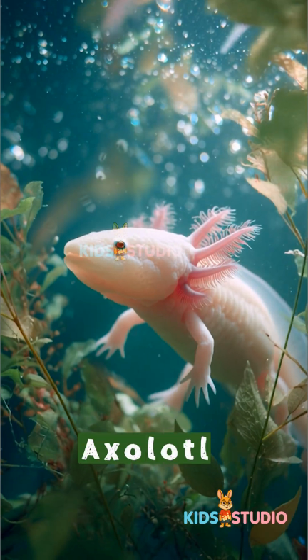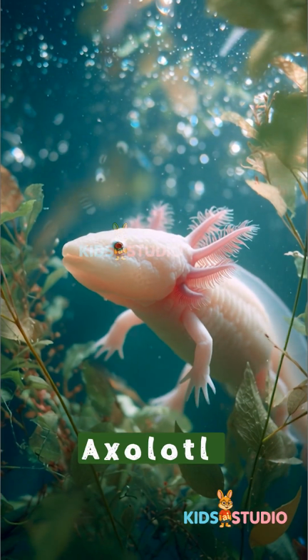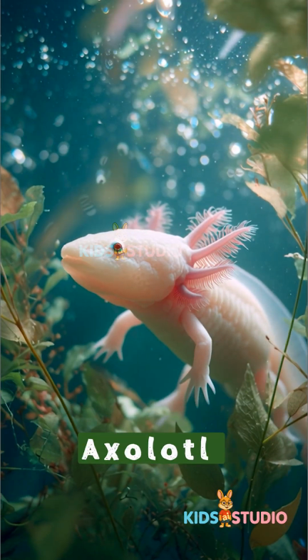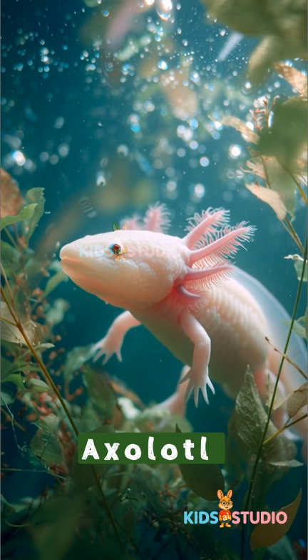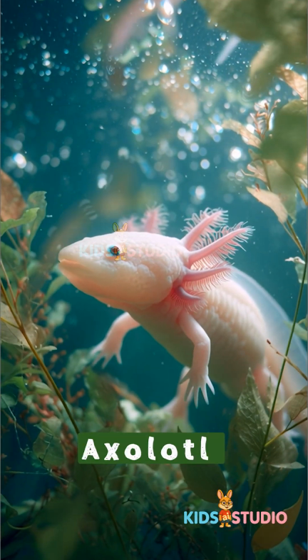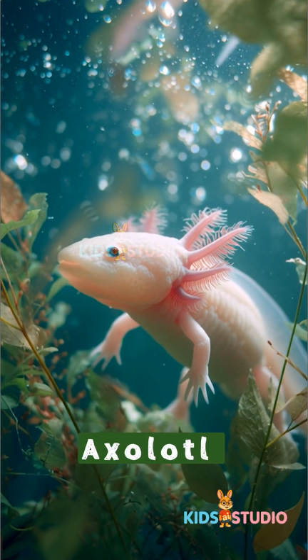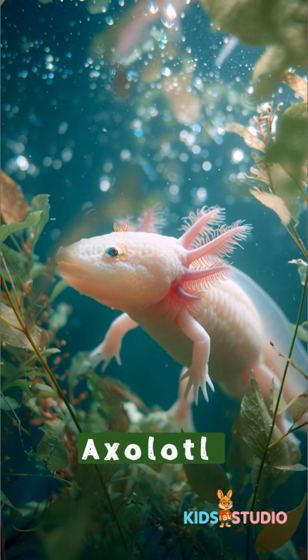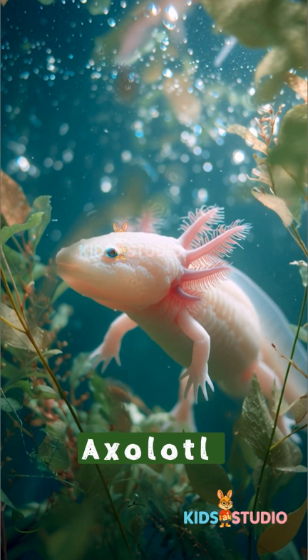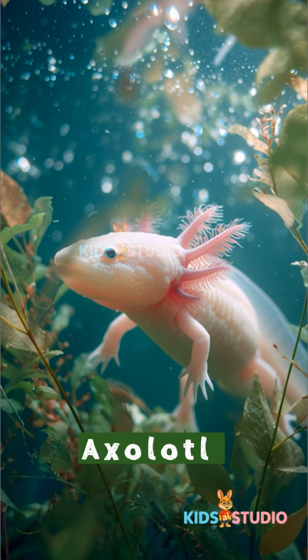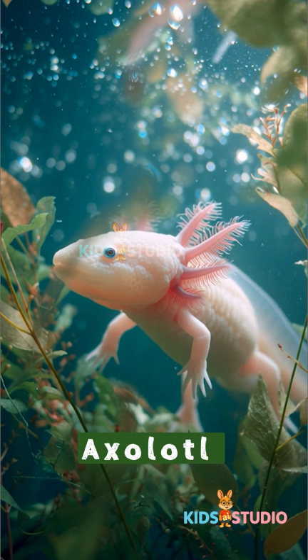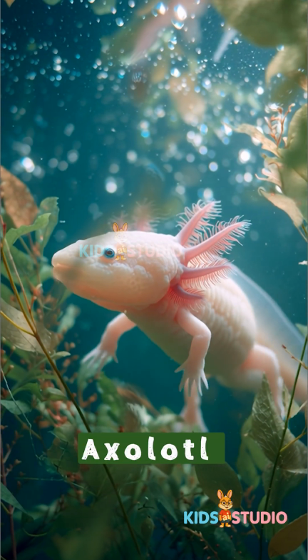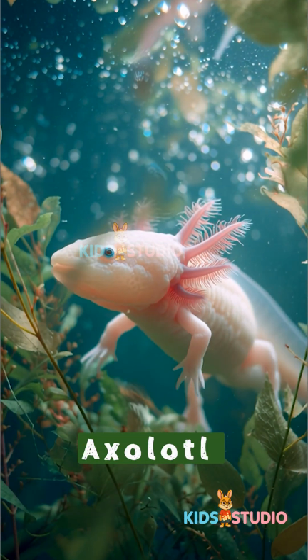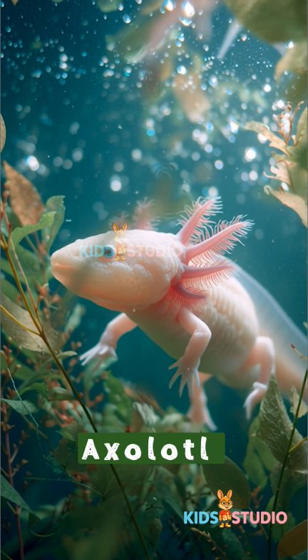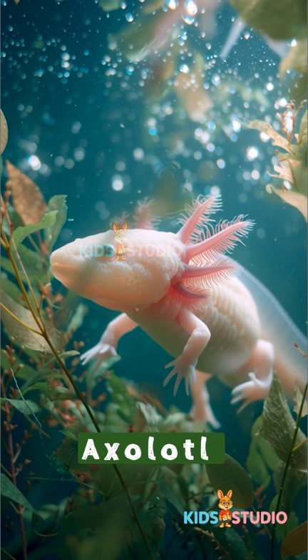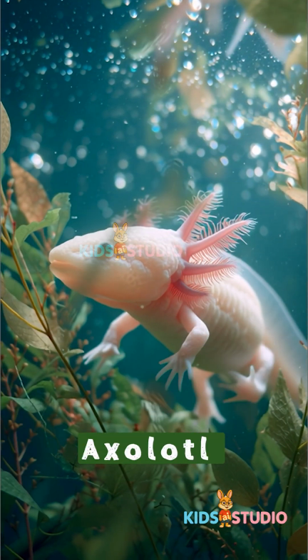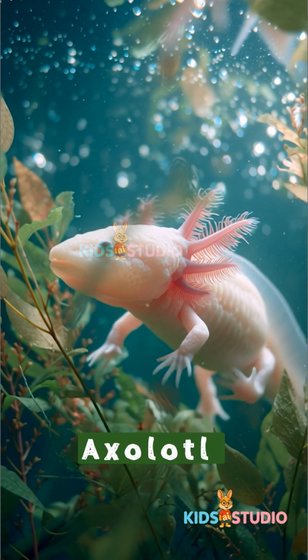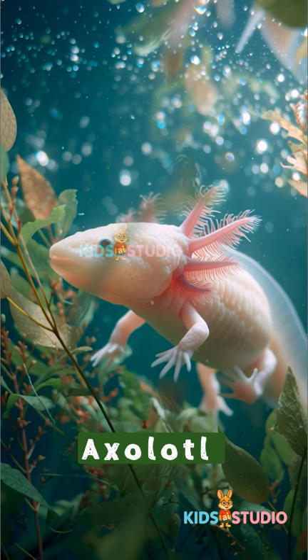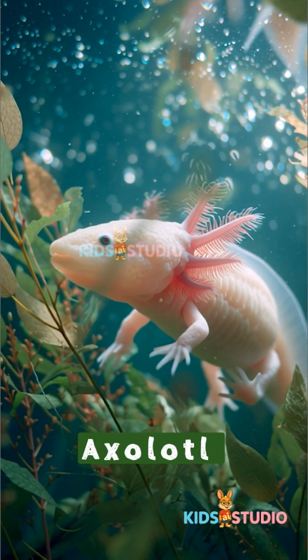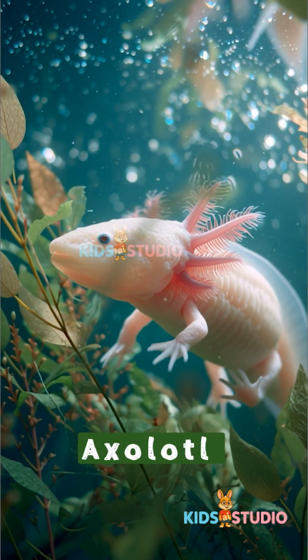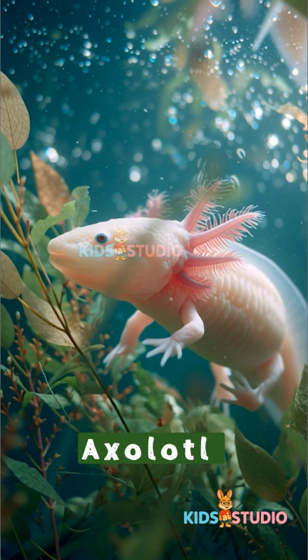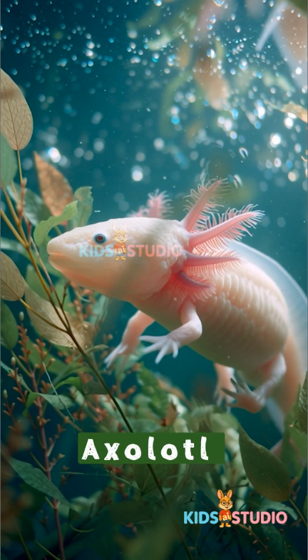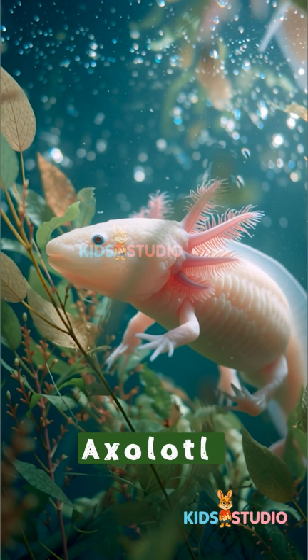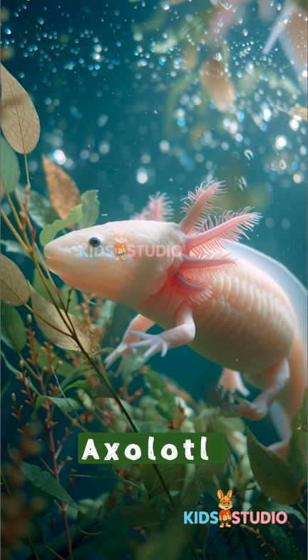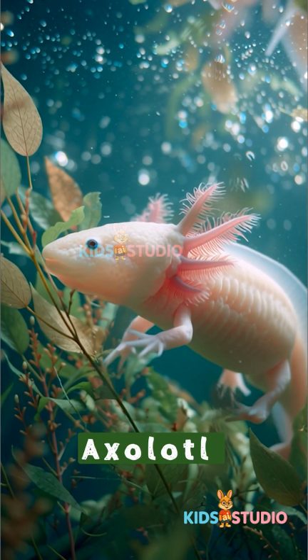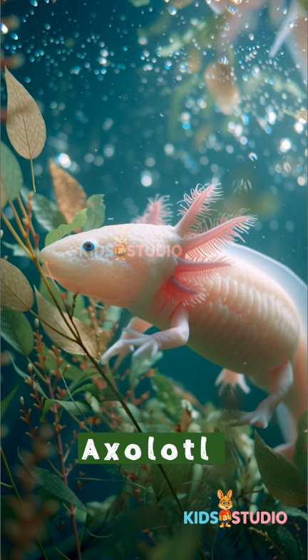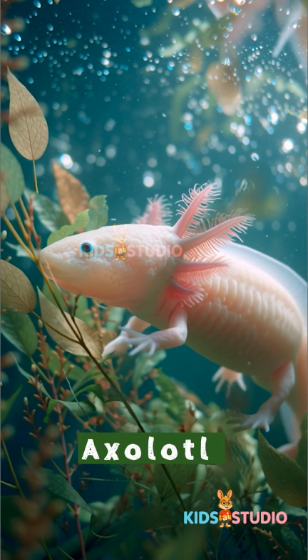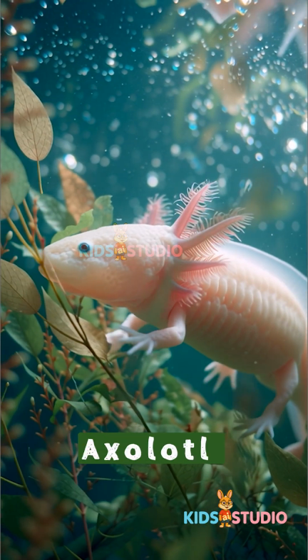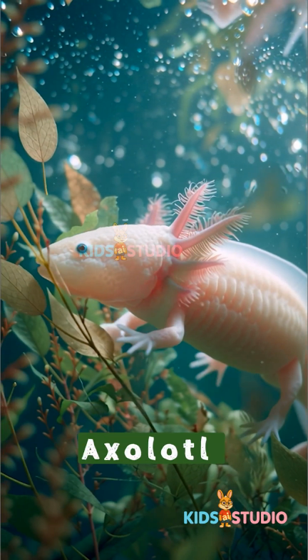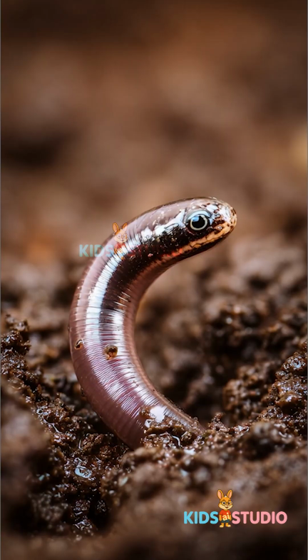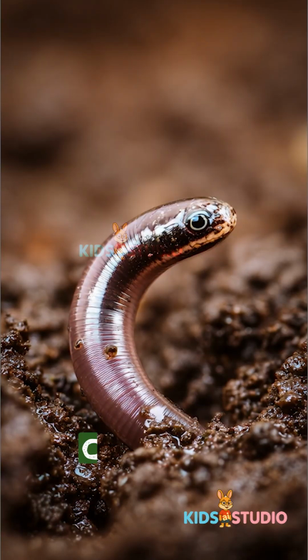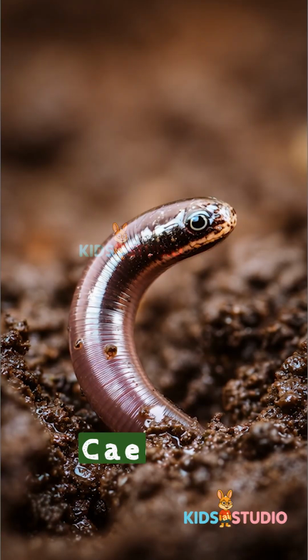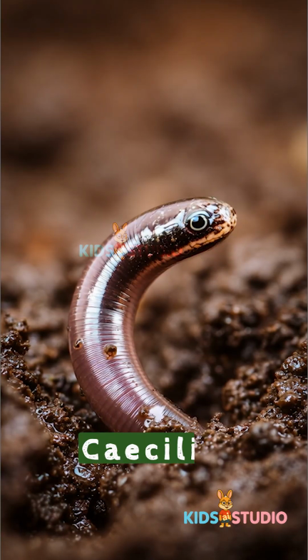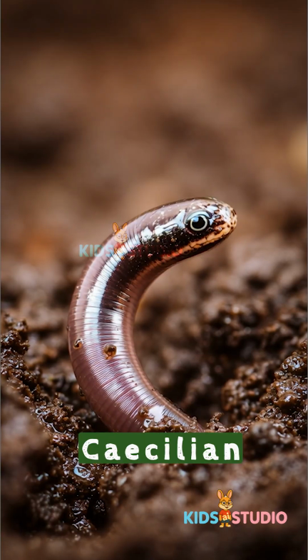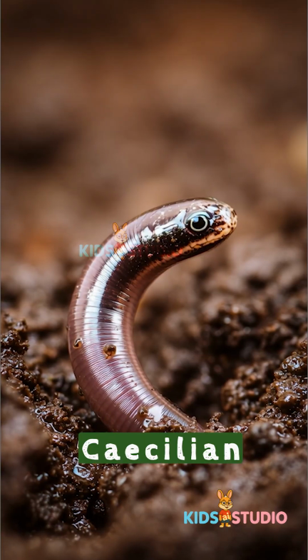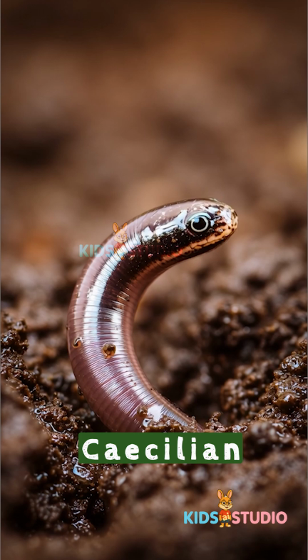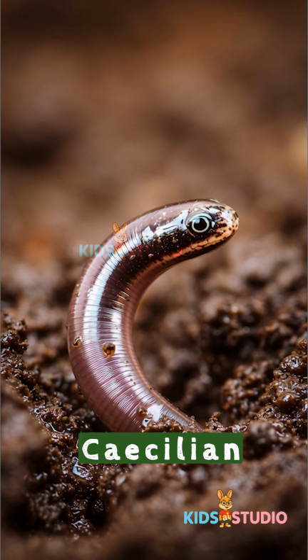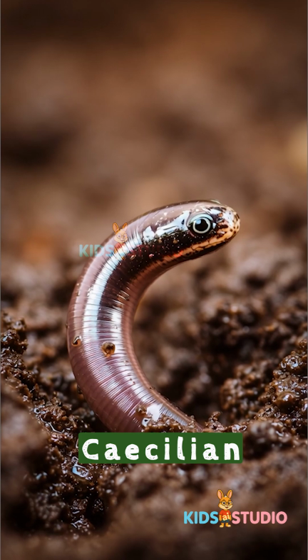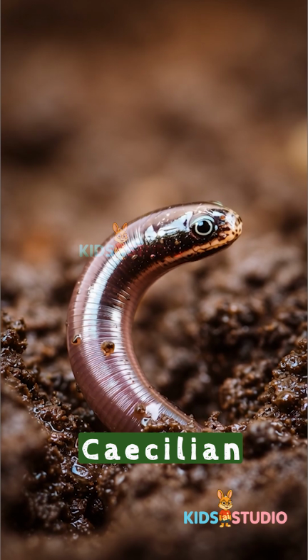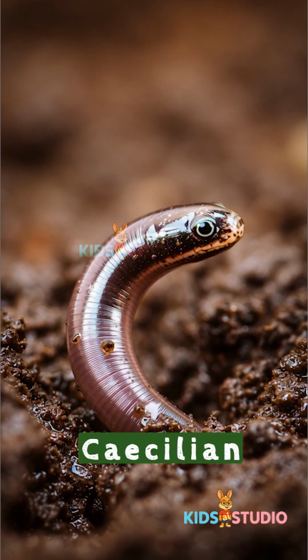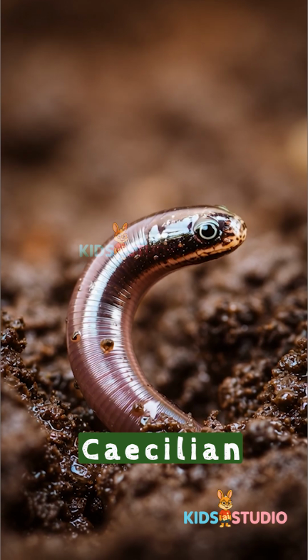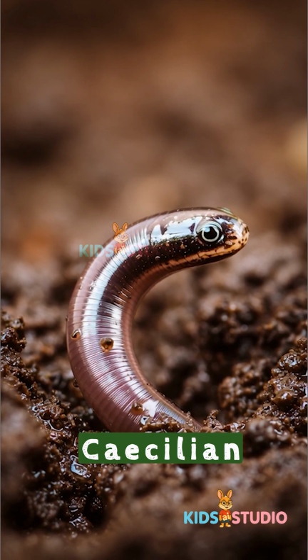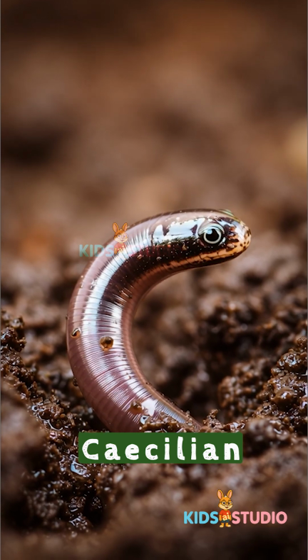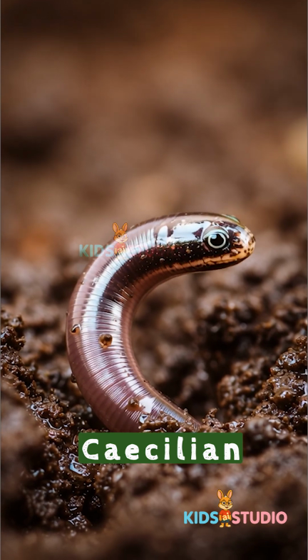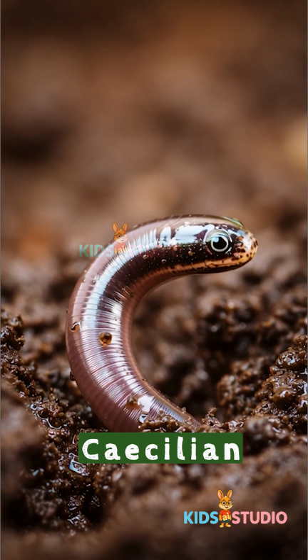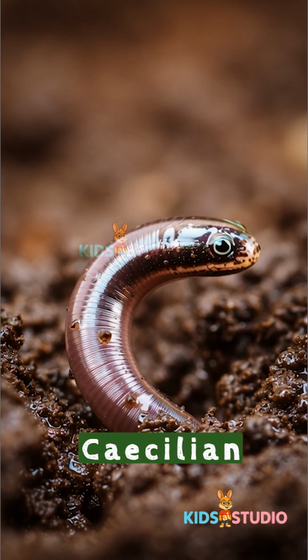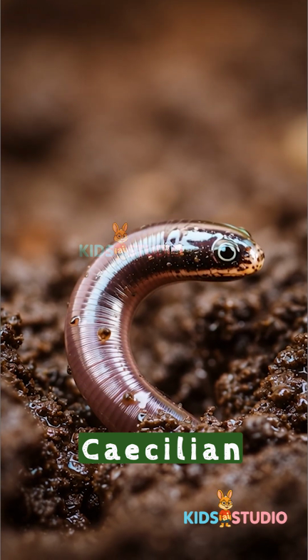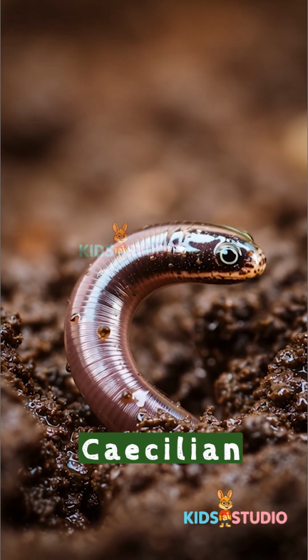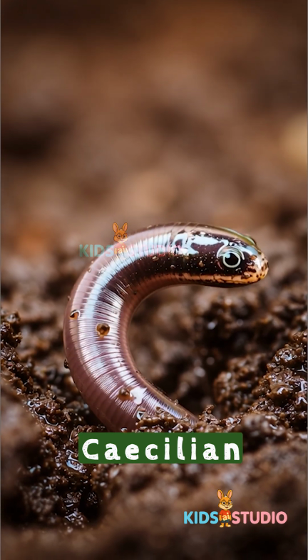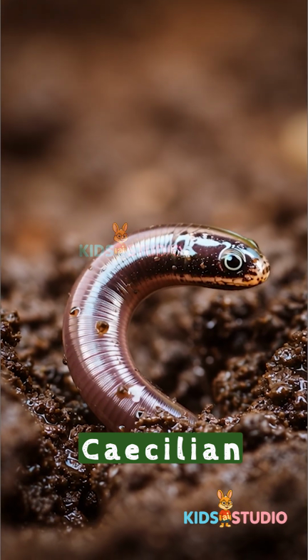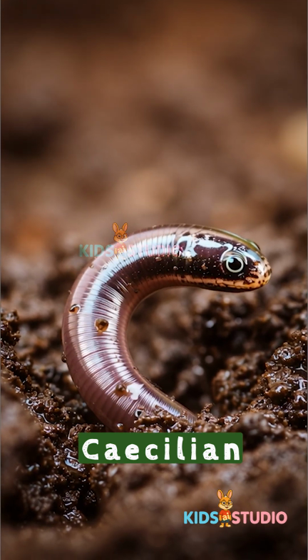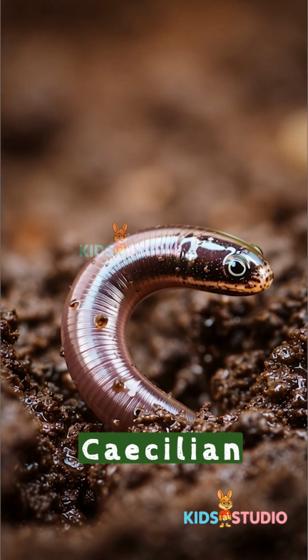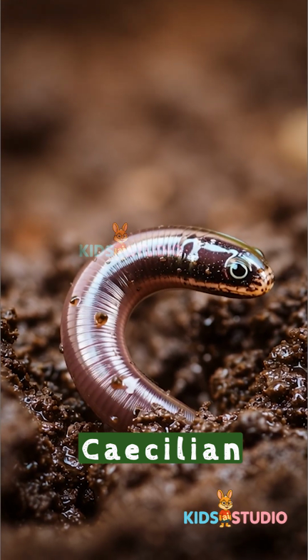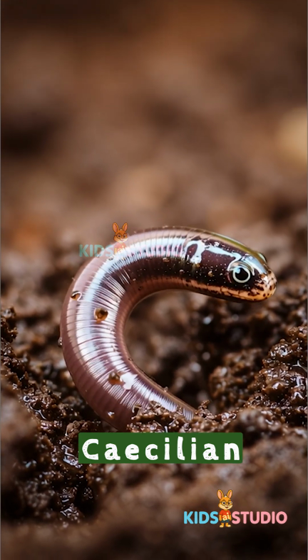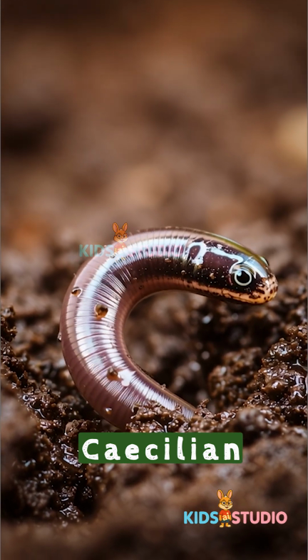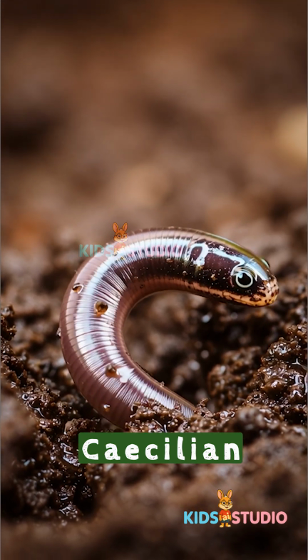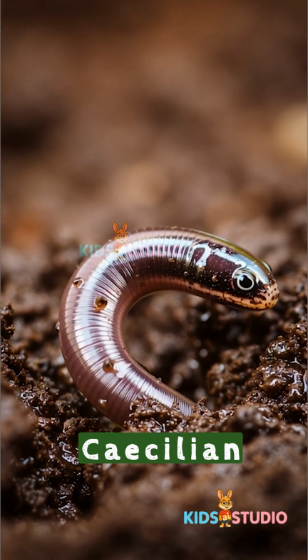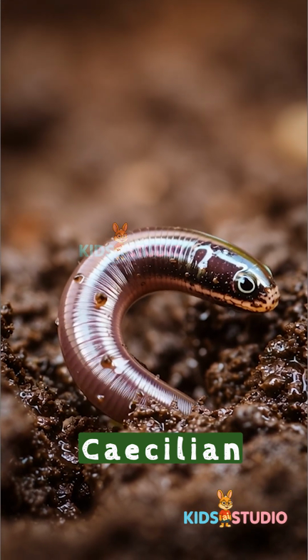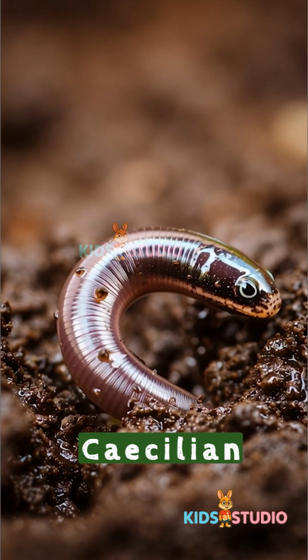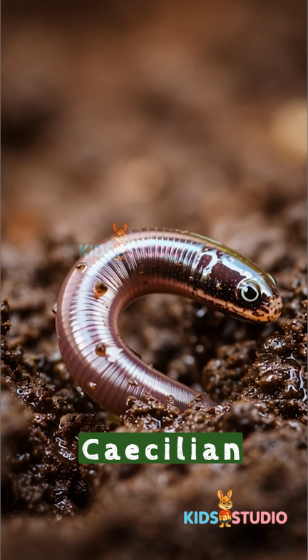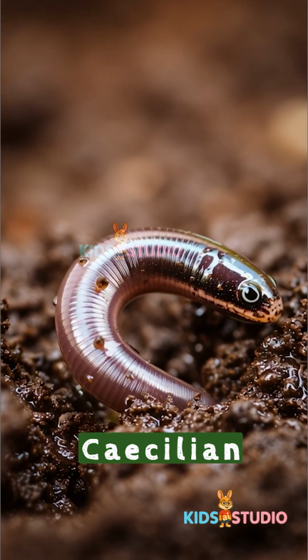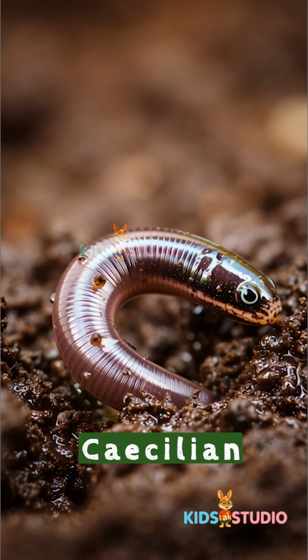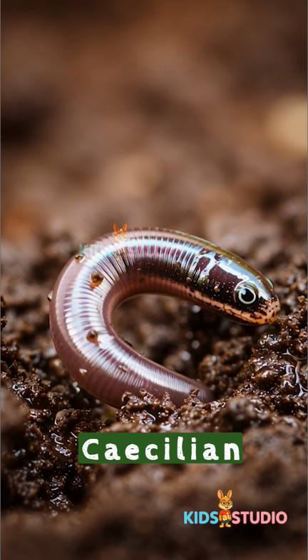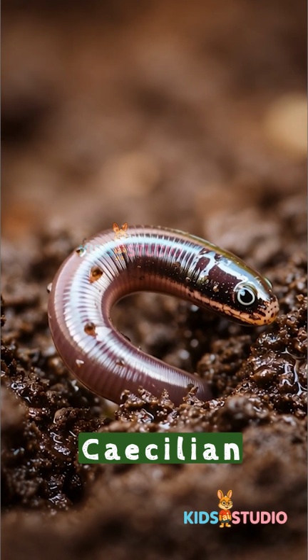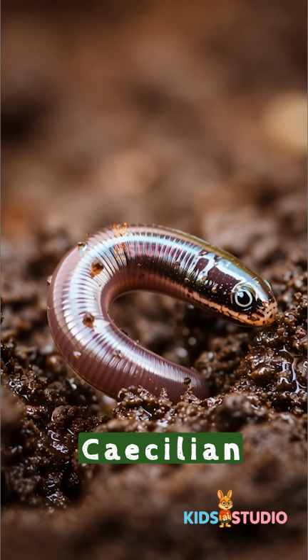Axolotl. The walking fish. Caecilian. Looks like a worm but isn't.